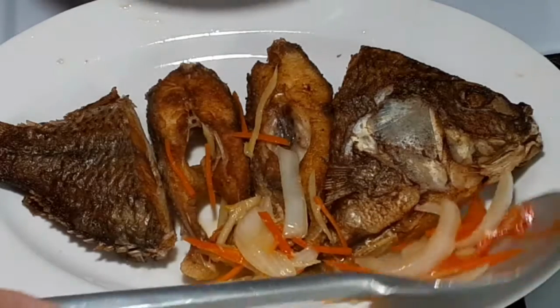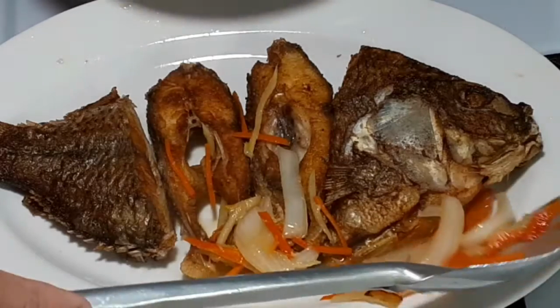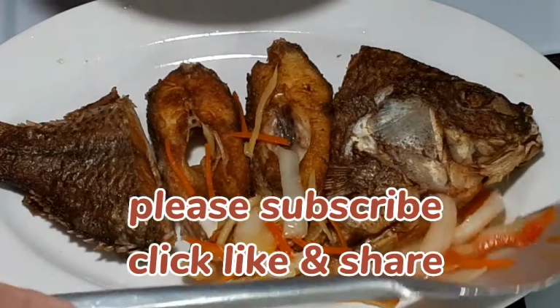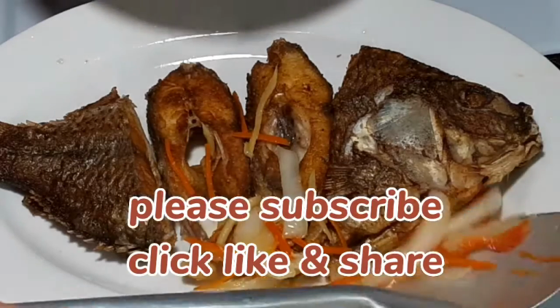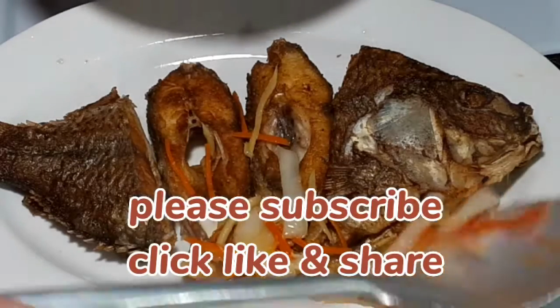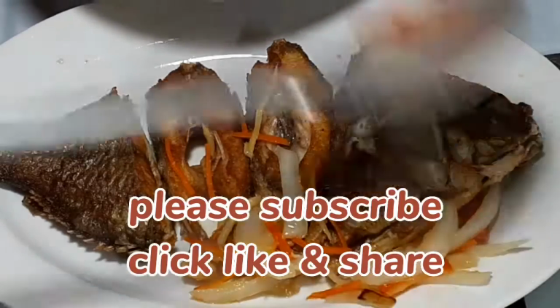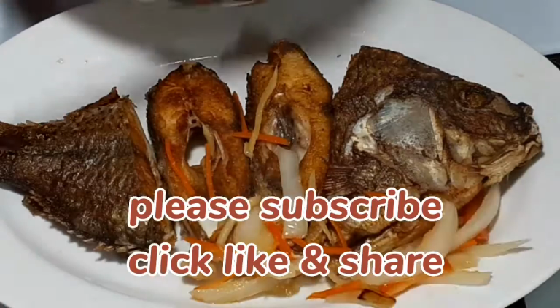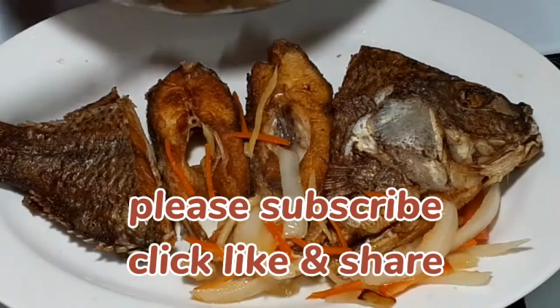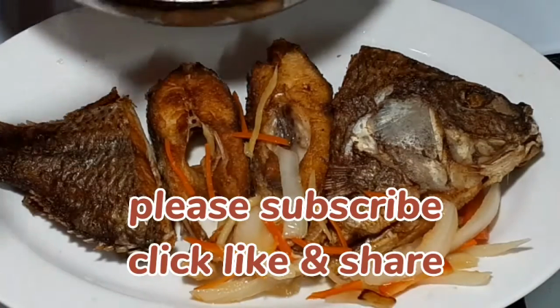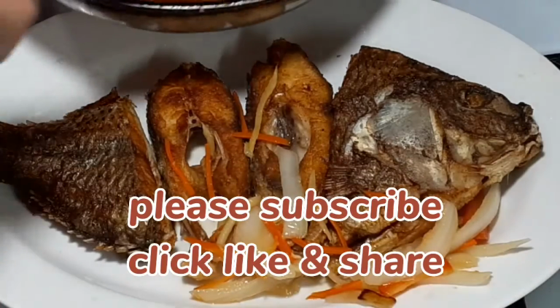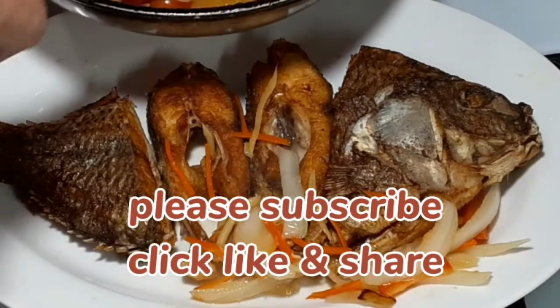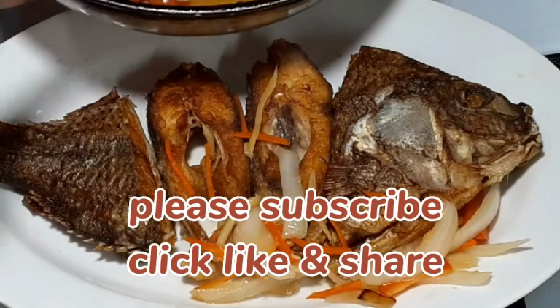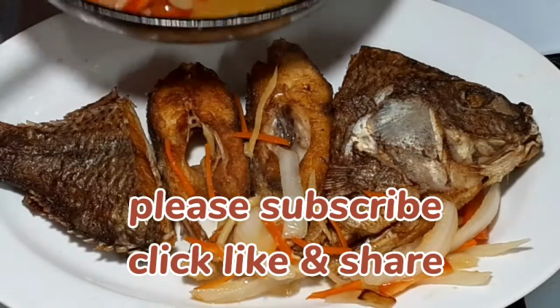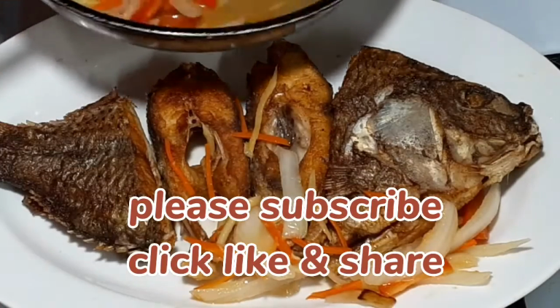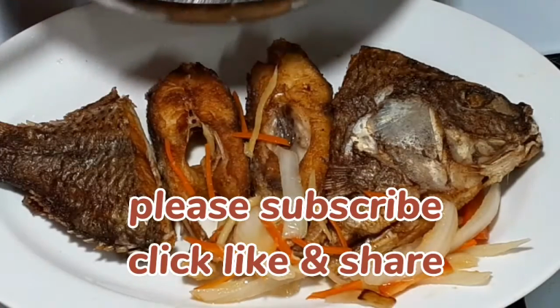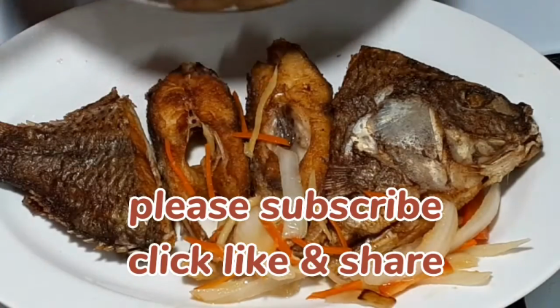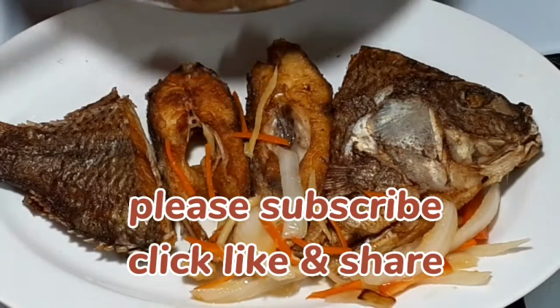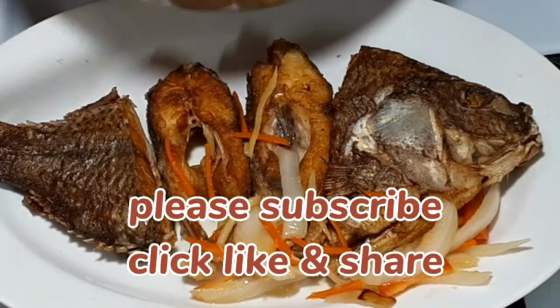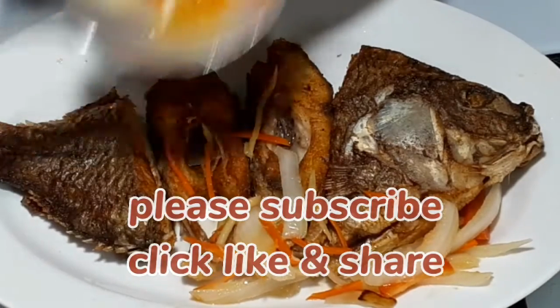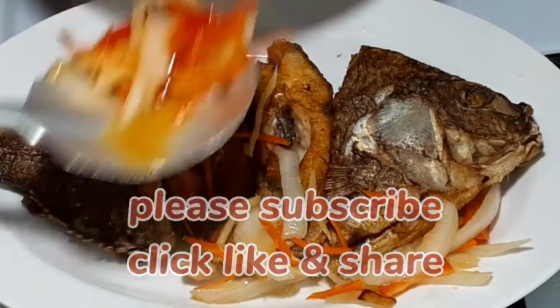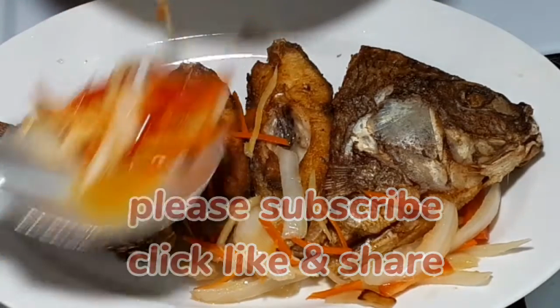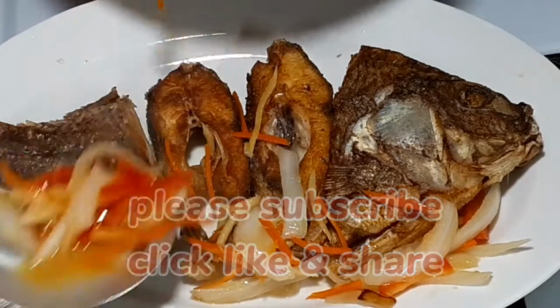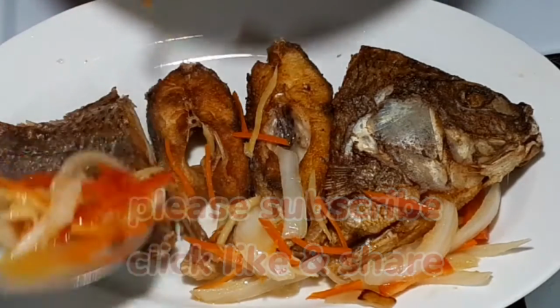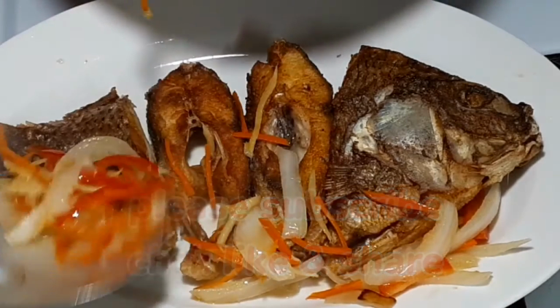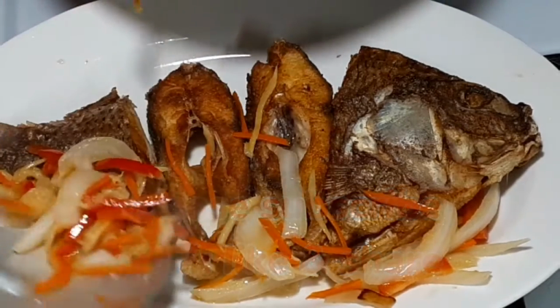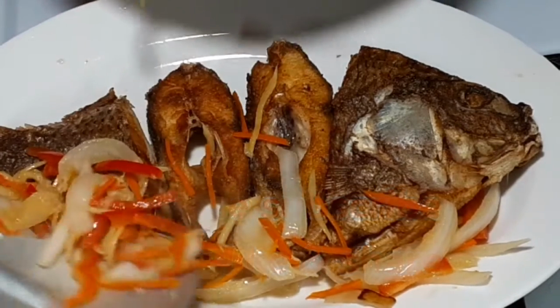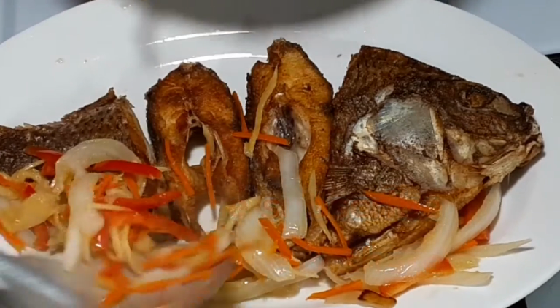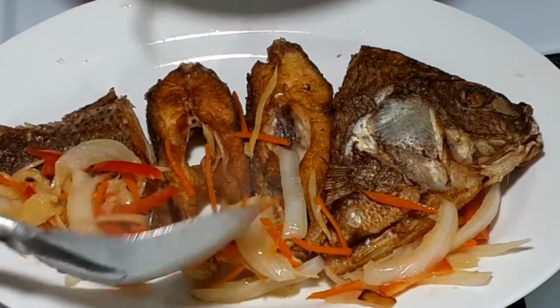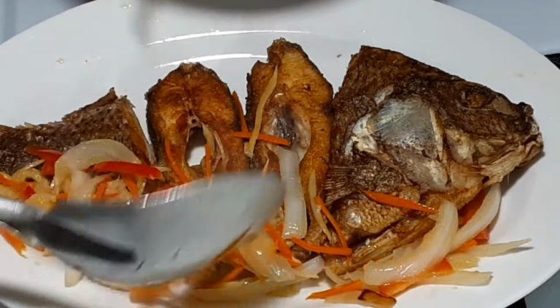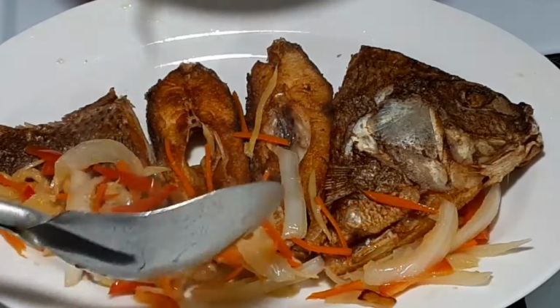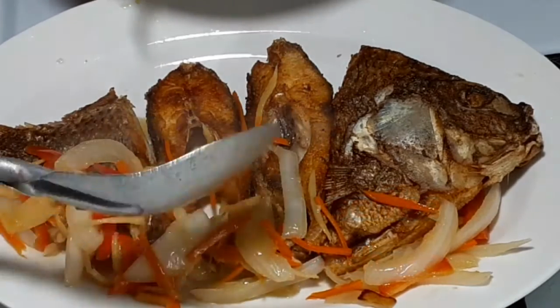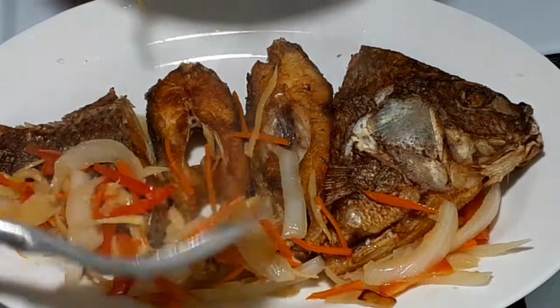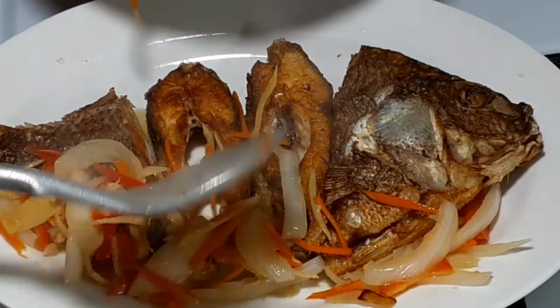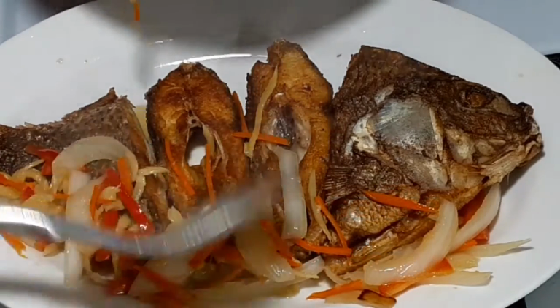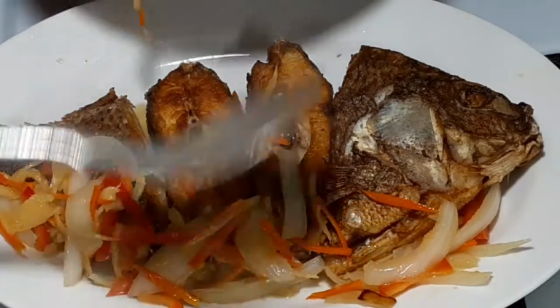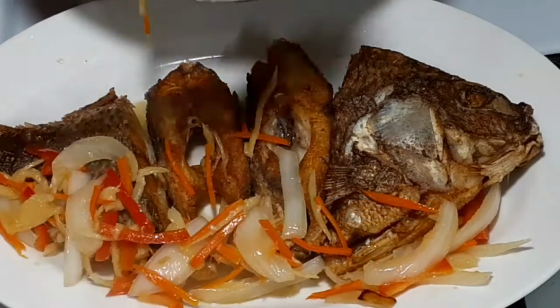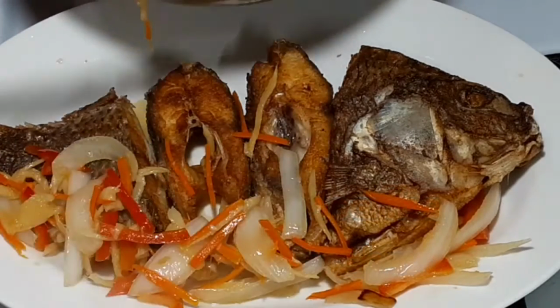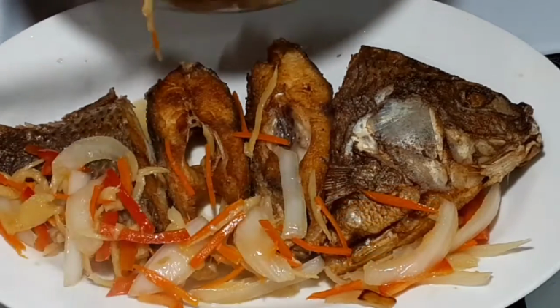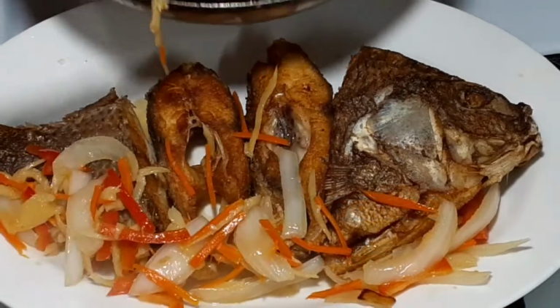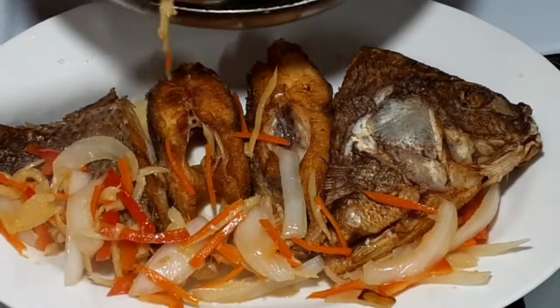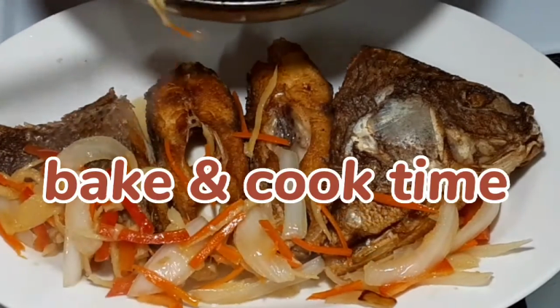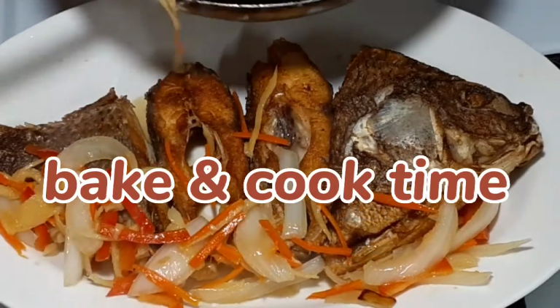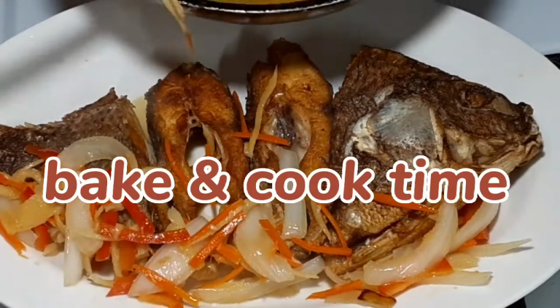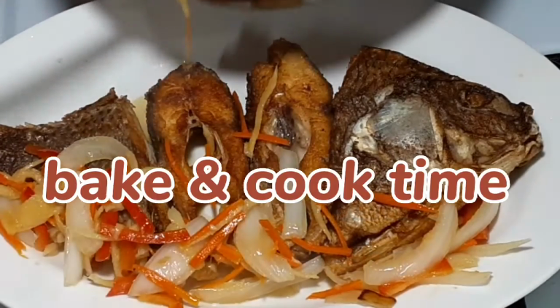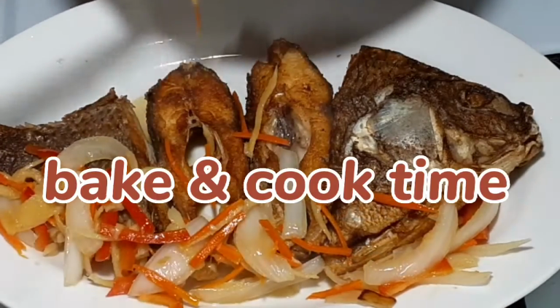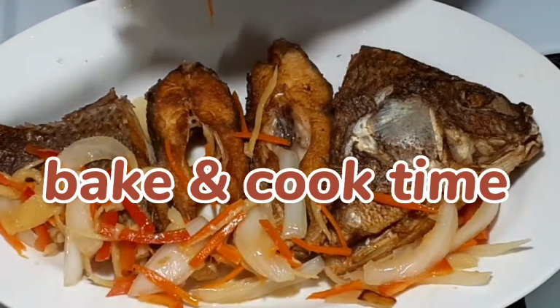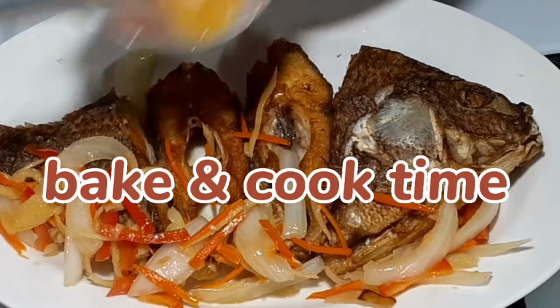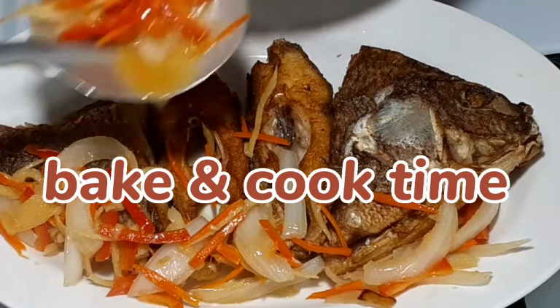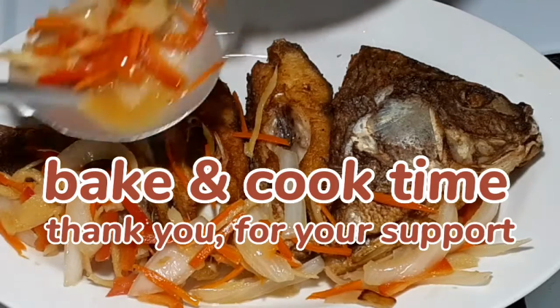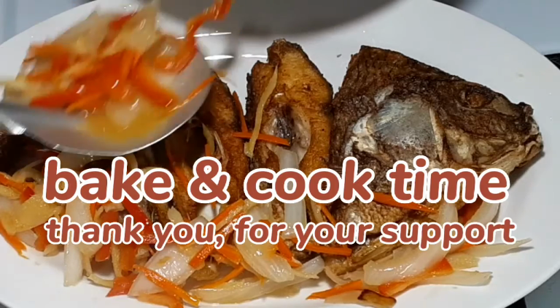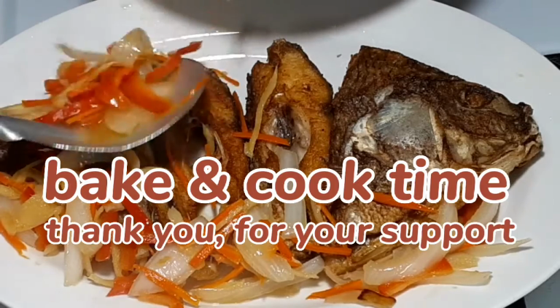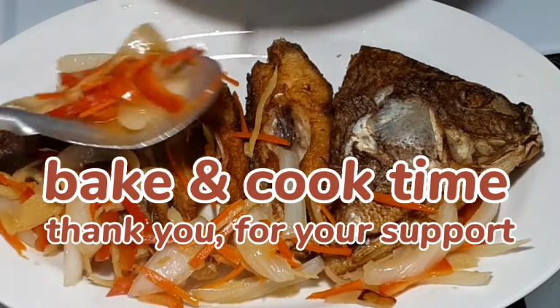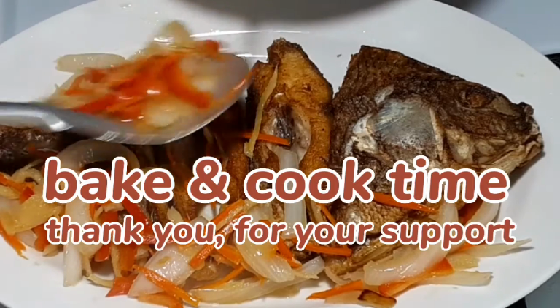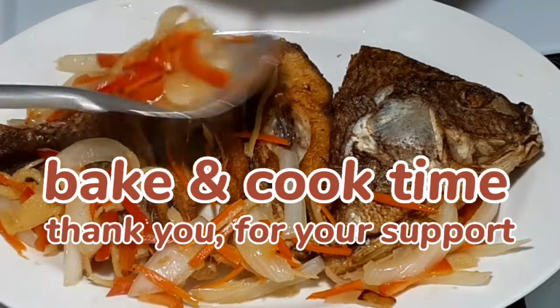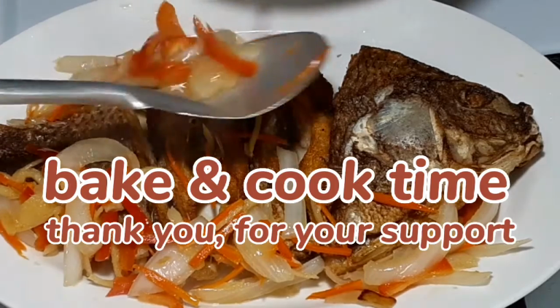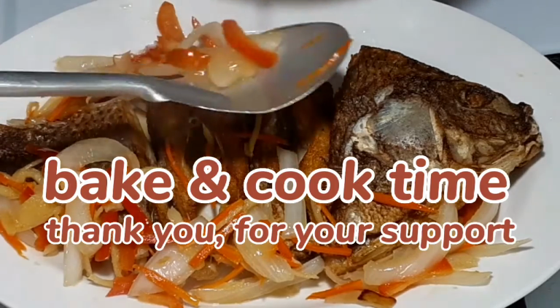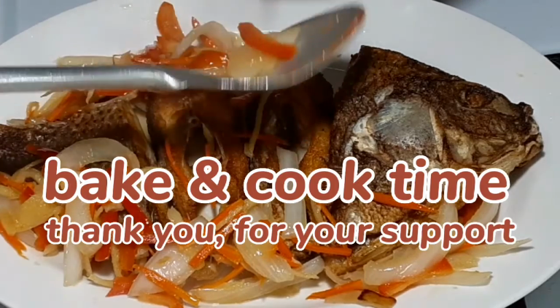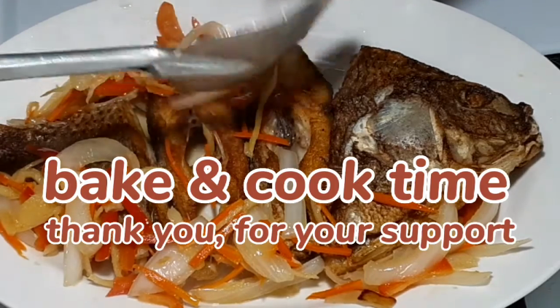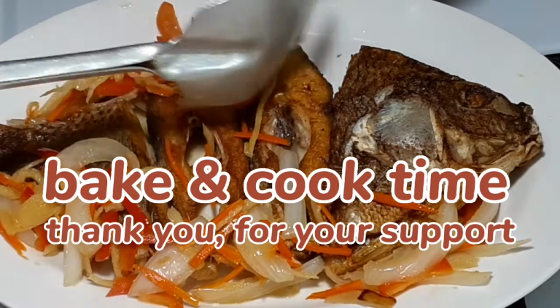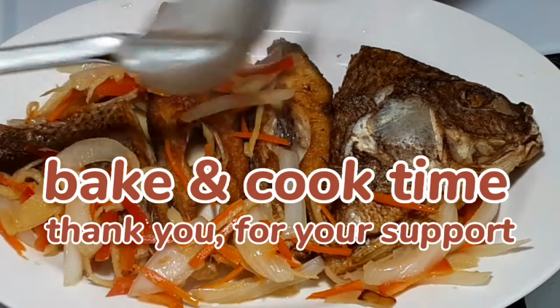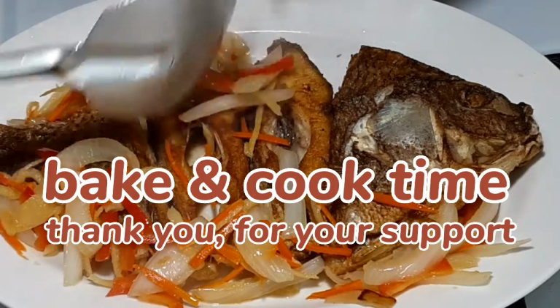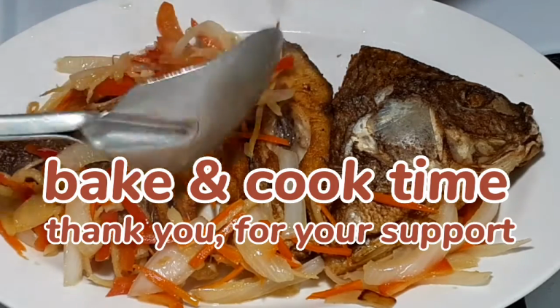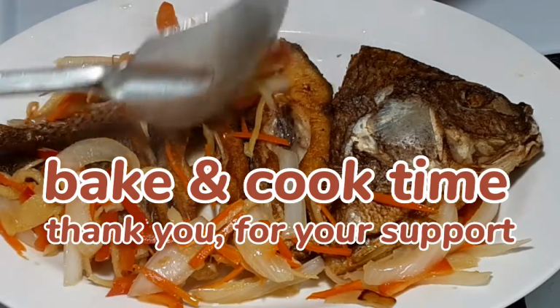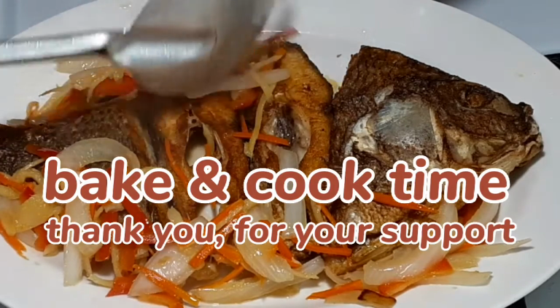Please subscribe, click like and share. Bake and Cook Time — thank you for your support.